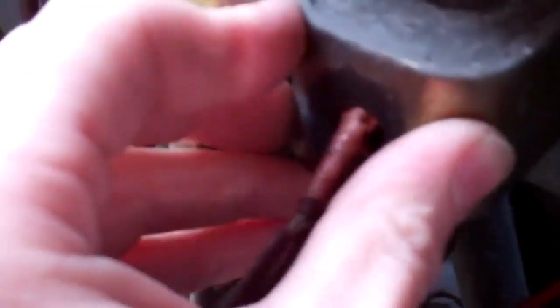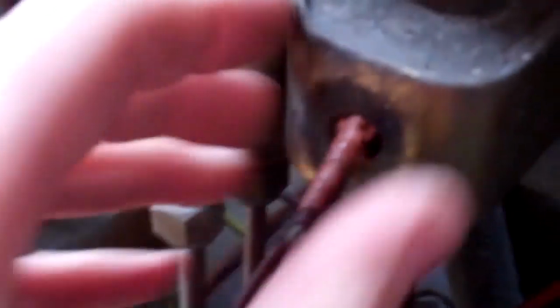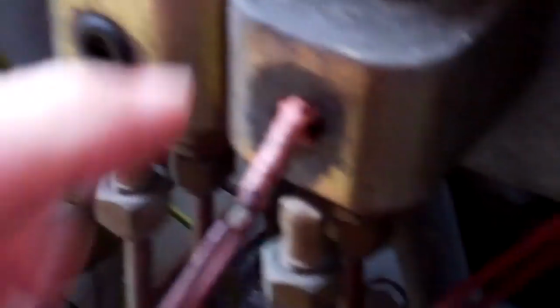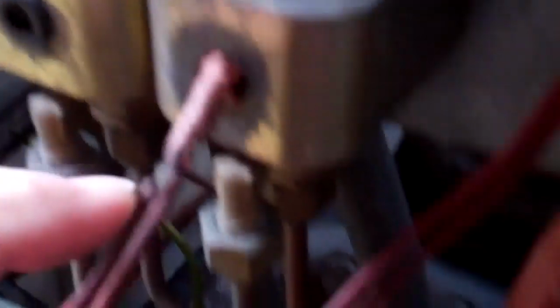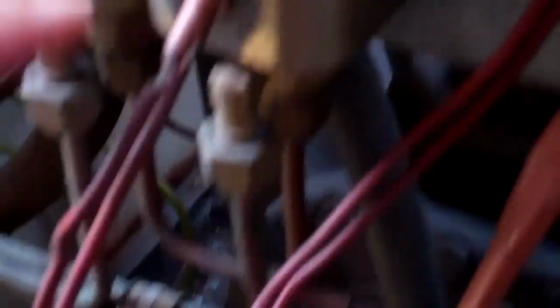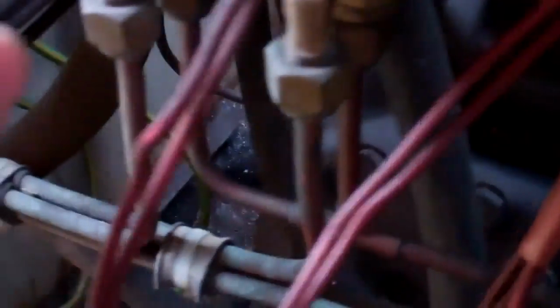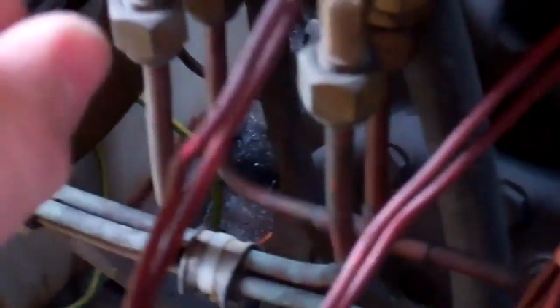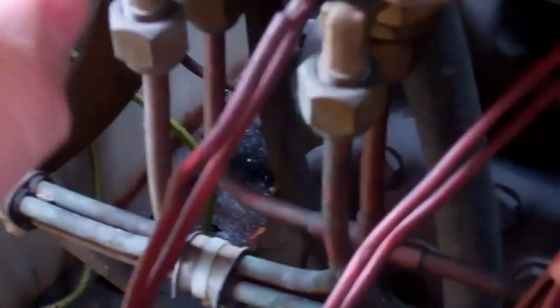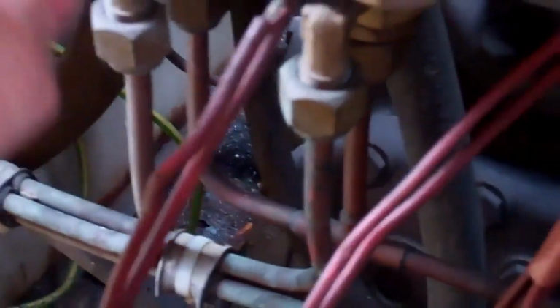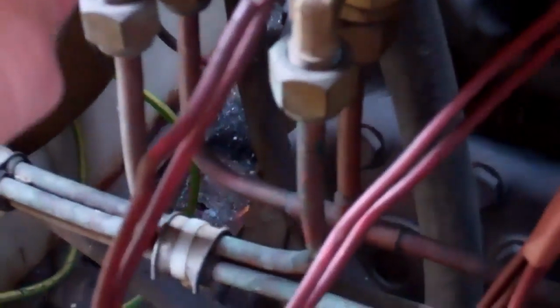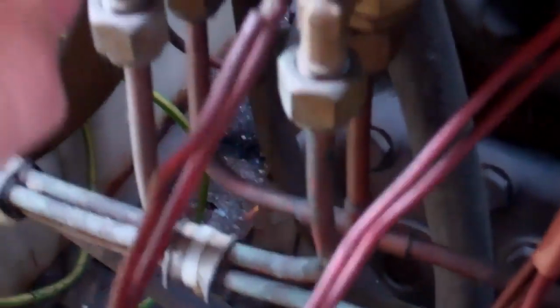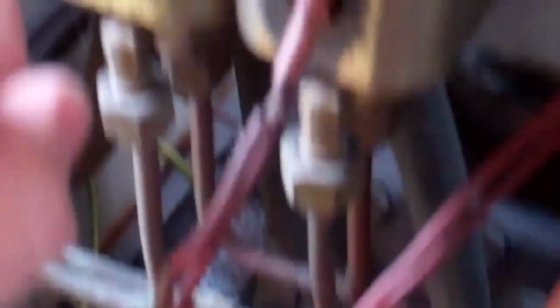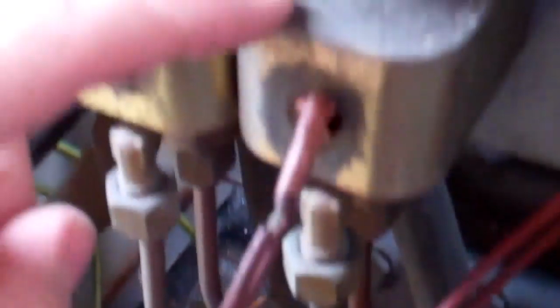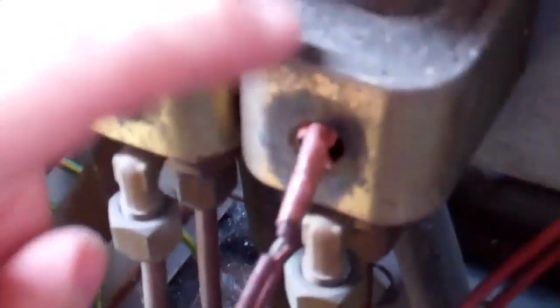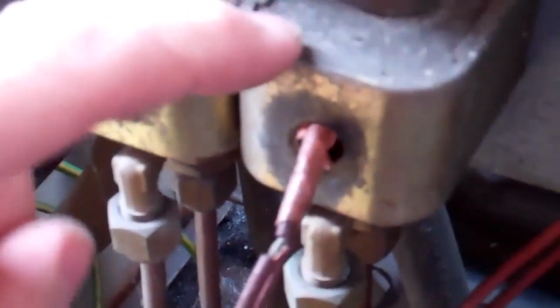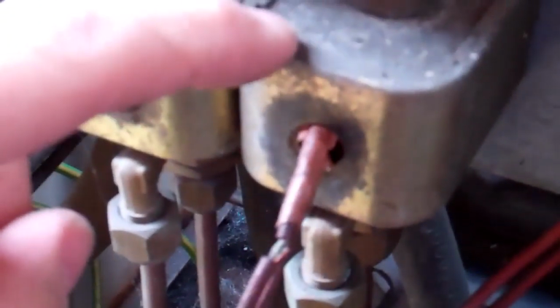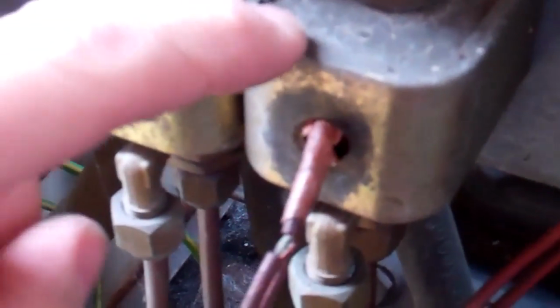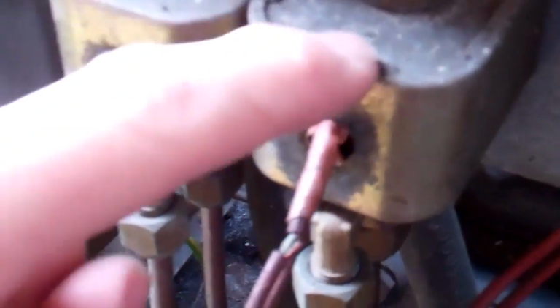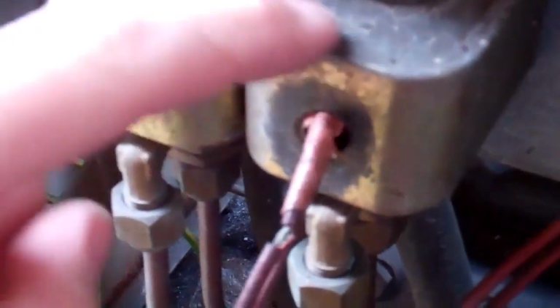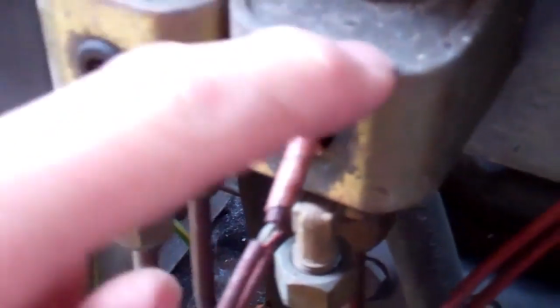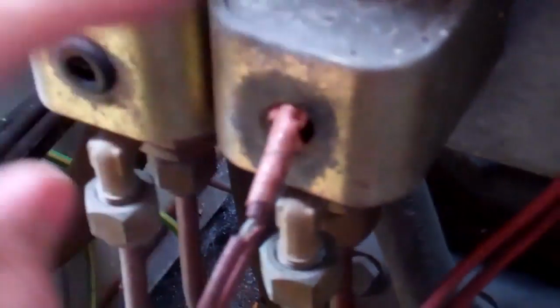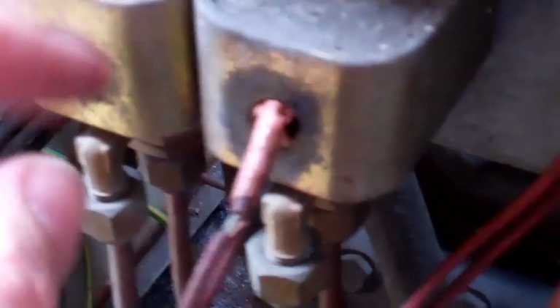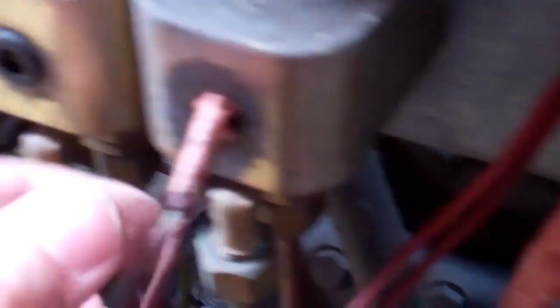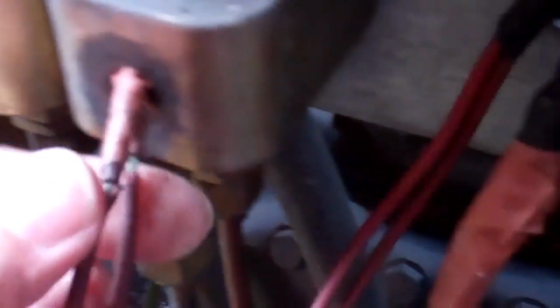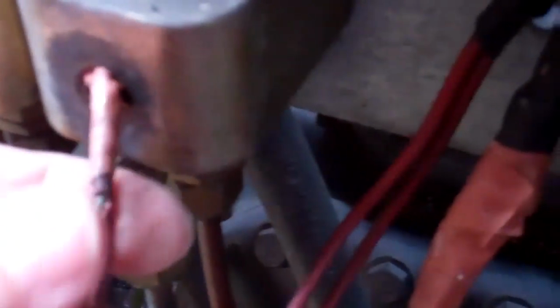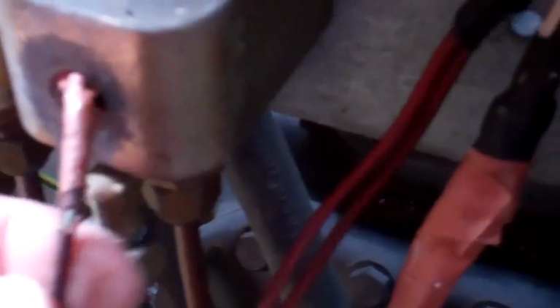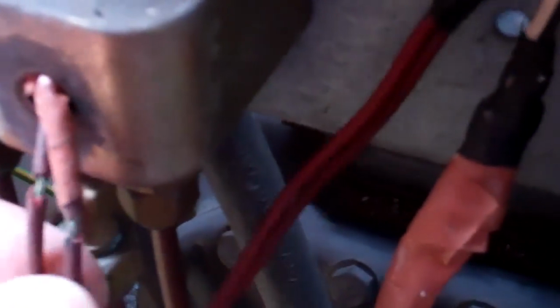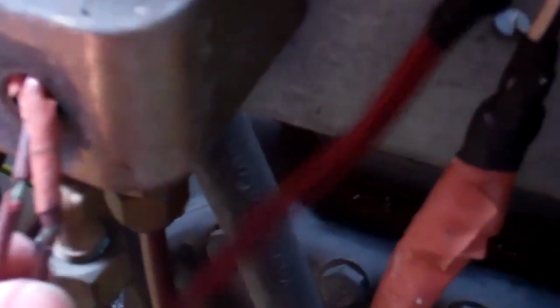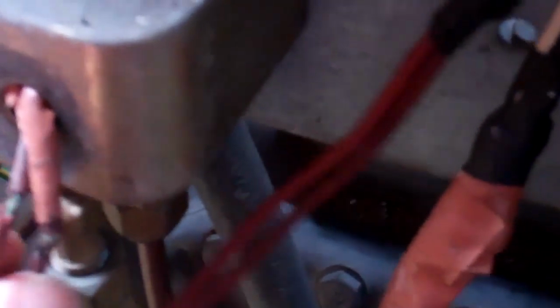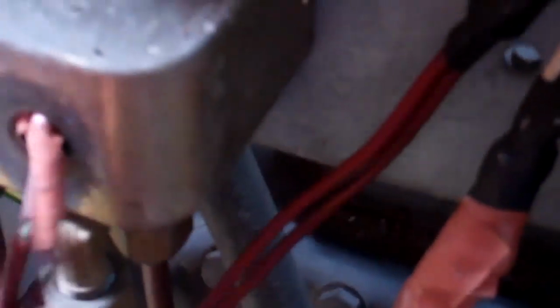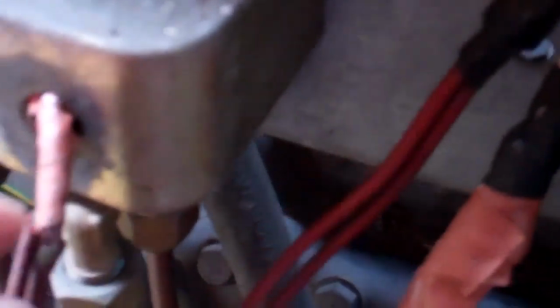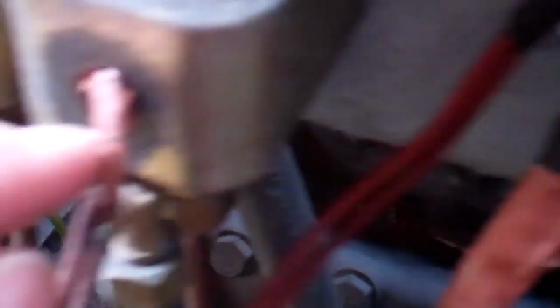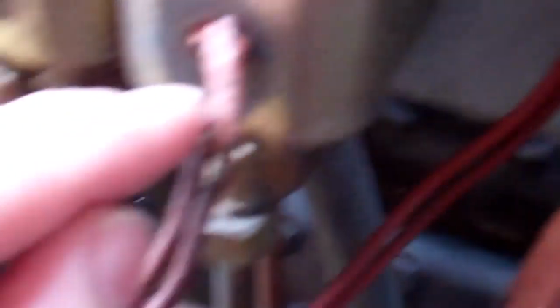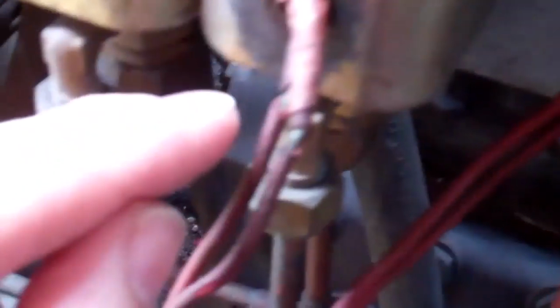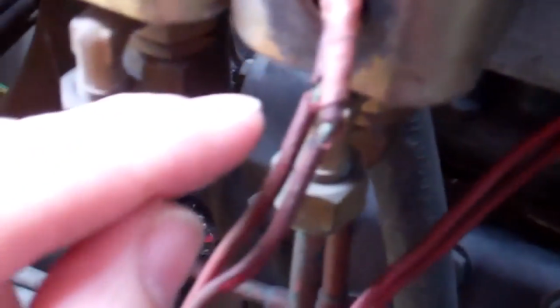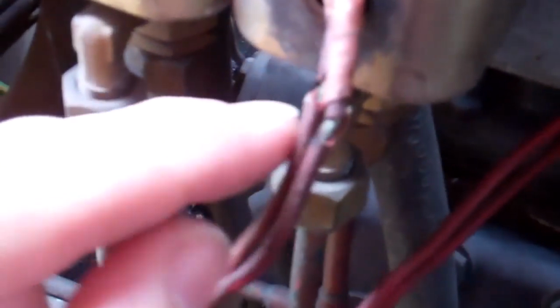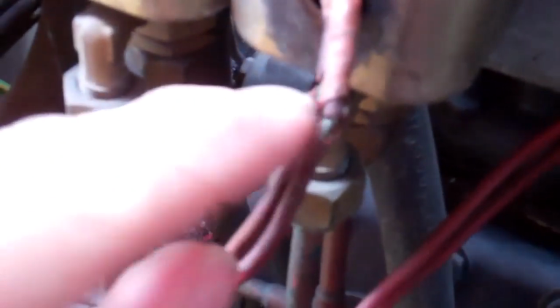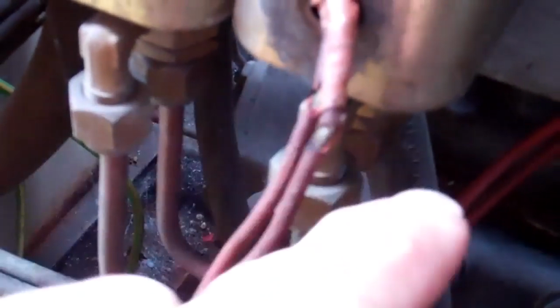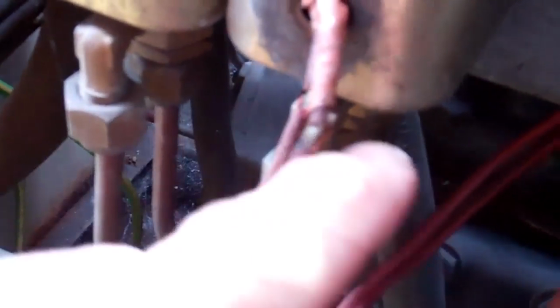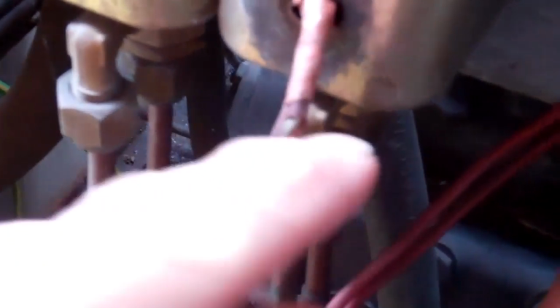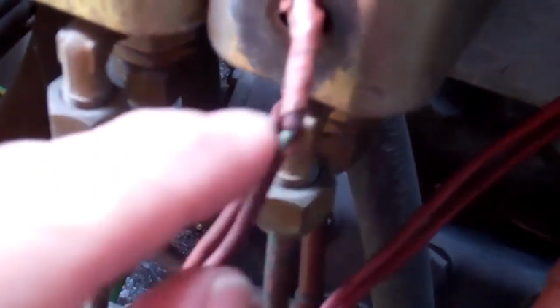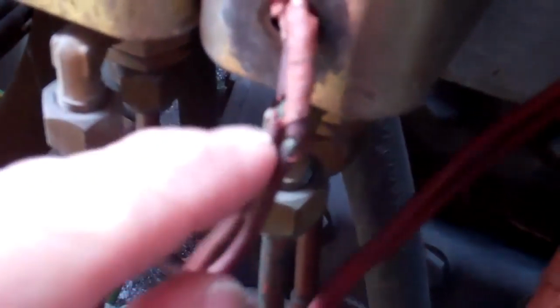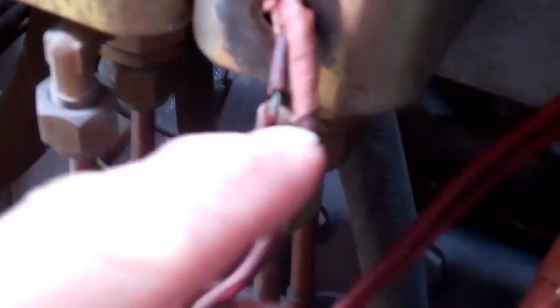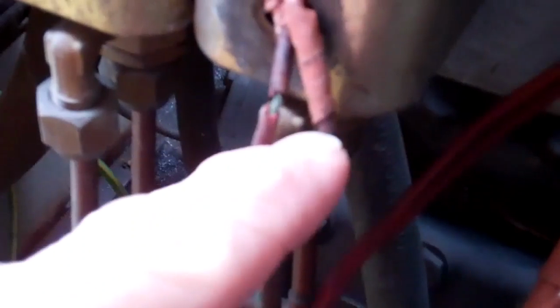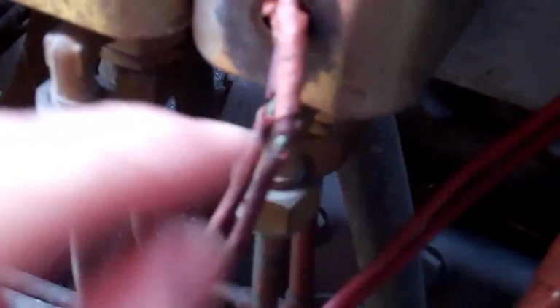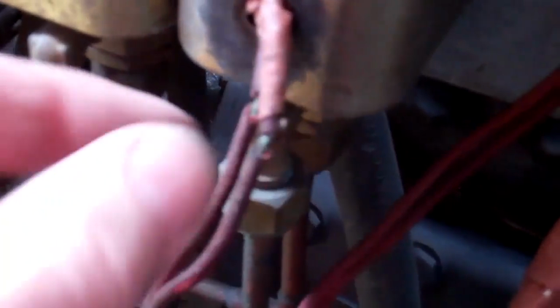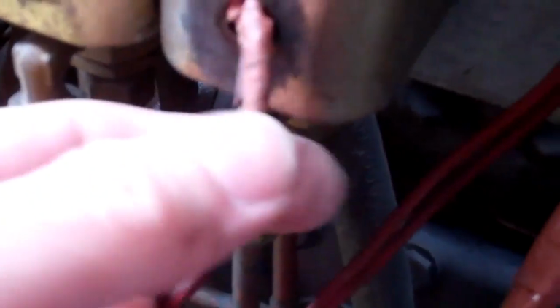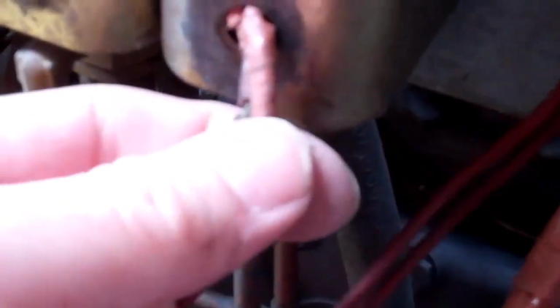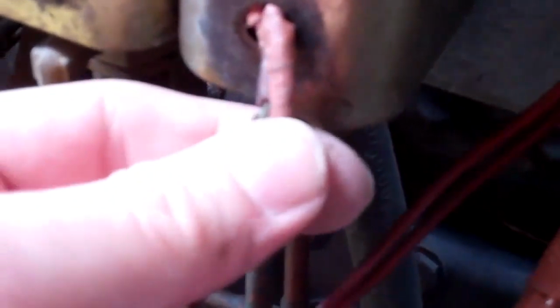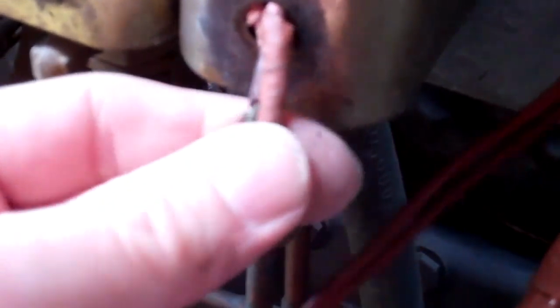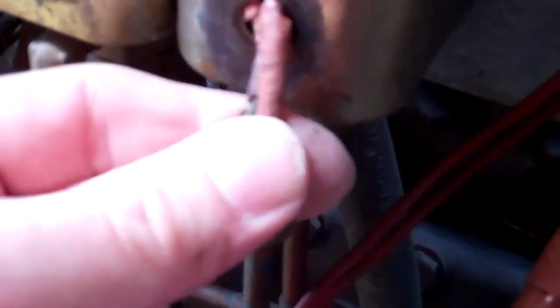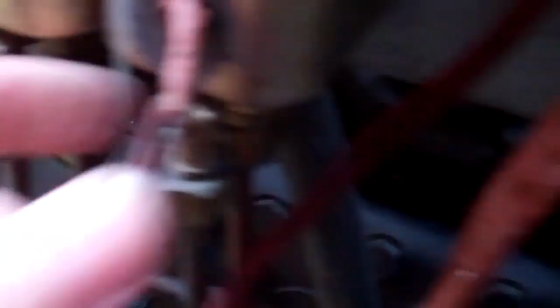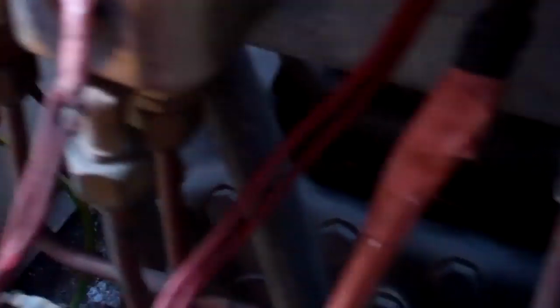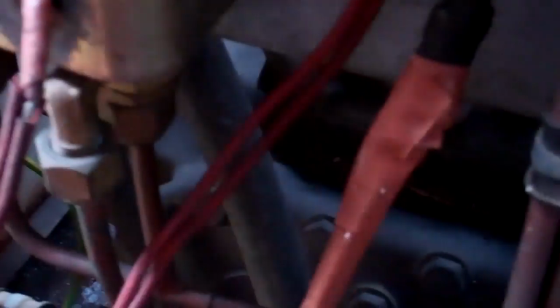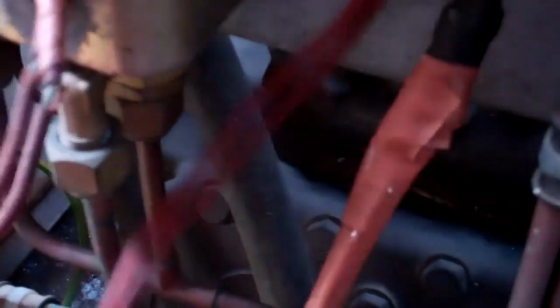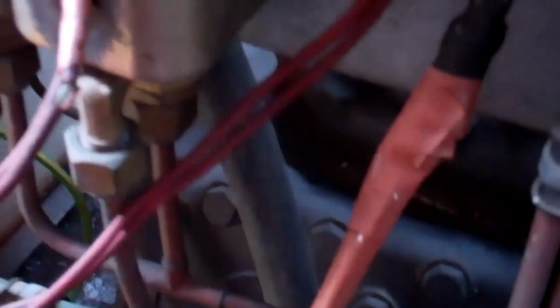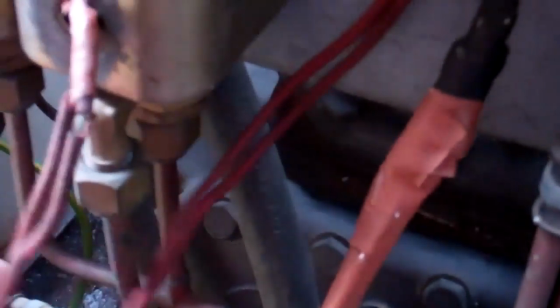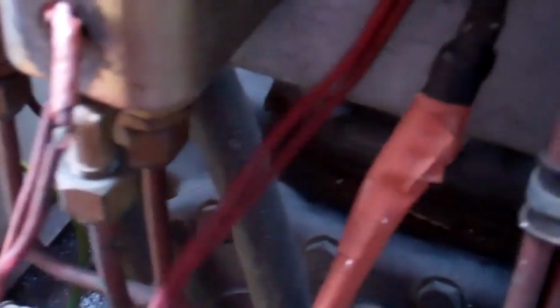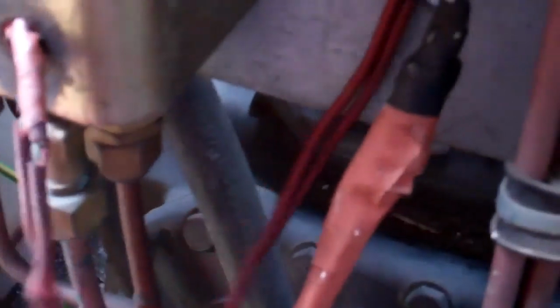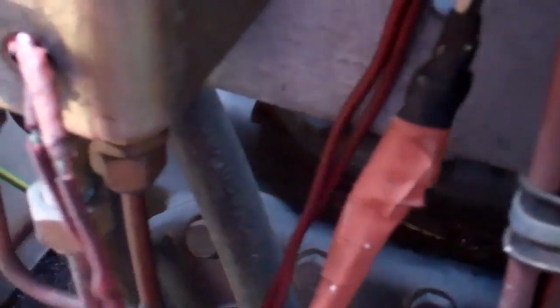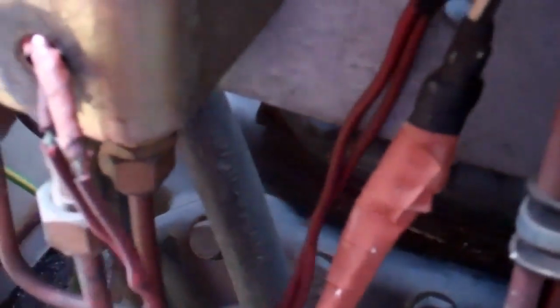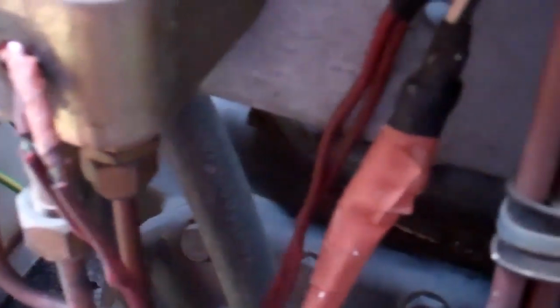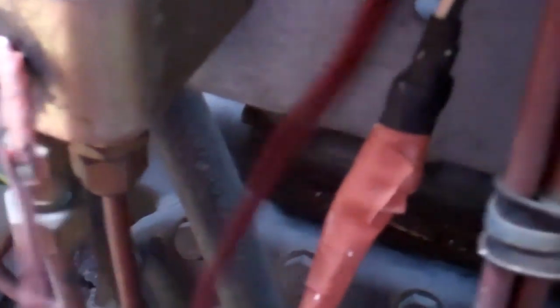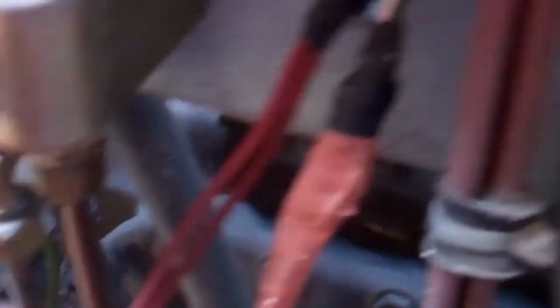I suppose it would only be earthy if it shorts out to the casing. It's probably just going to be a live-neutral or phase-phase fault.